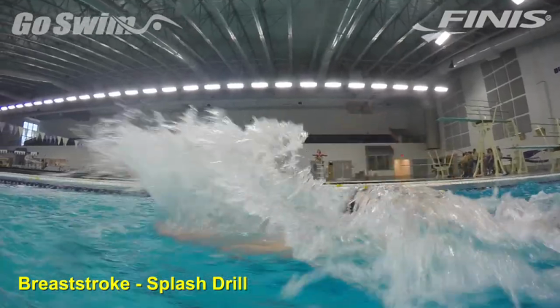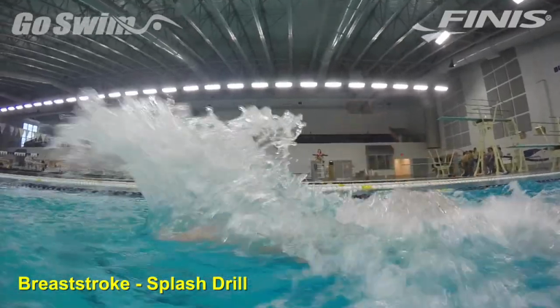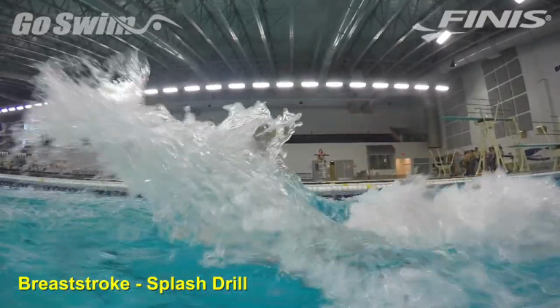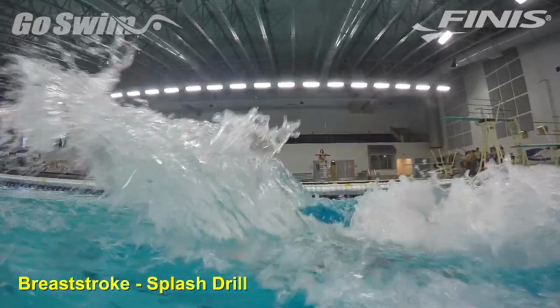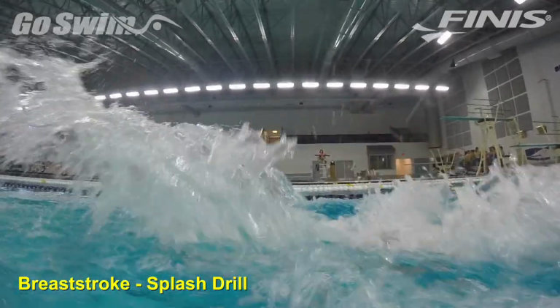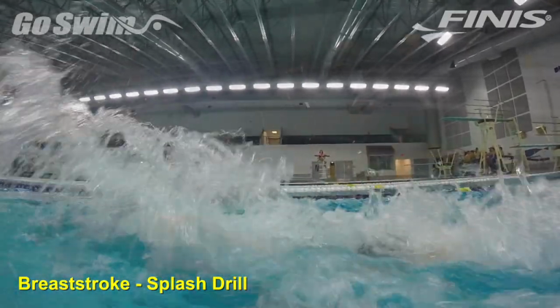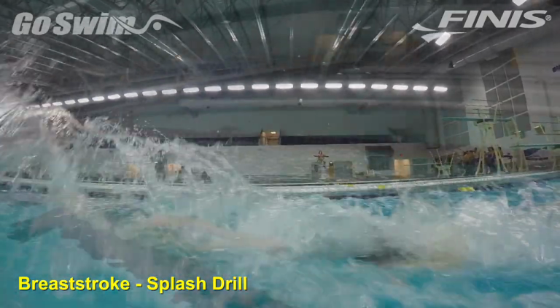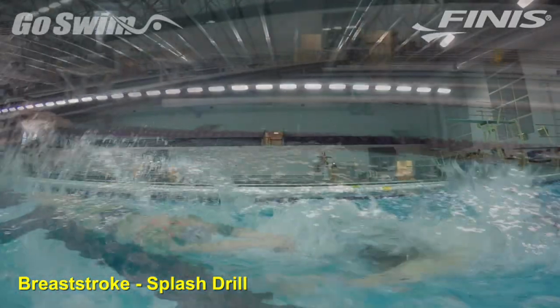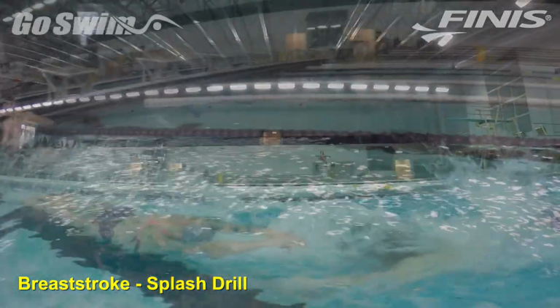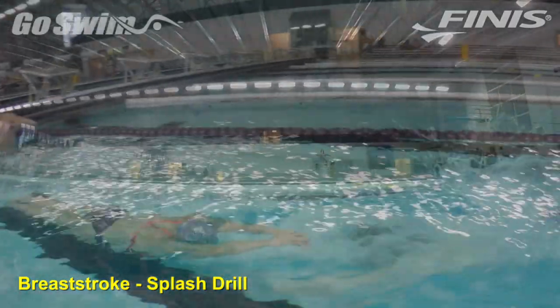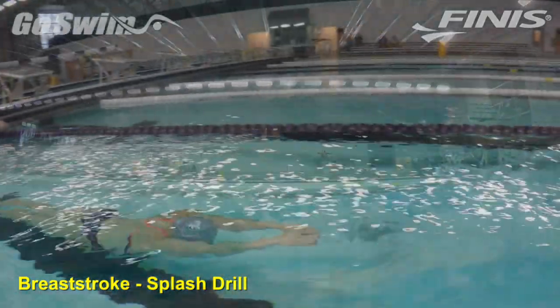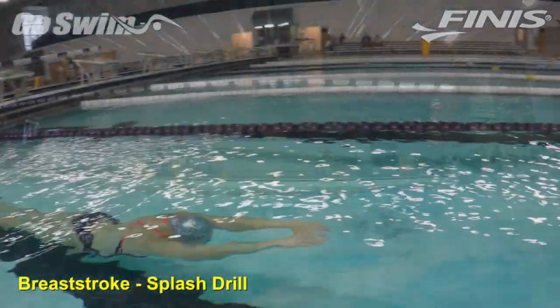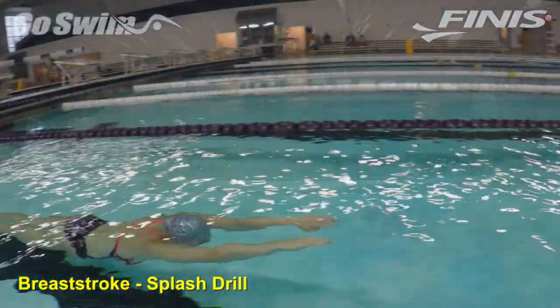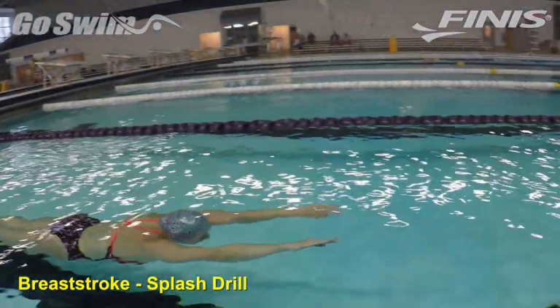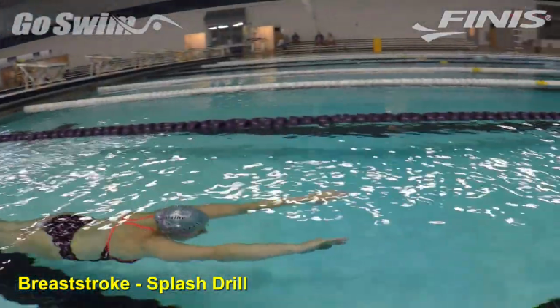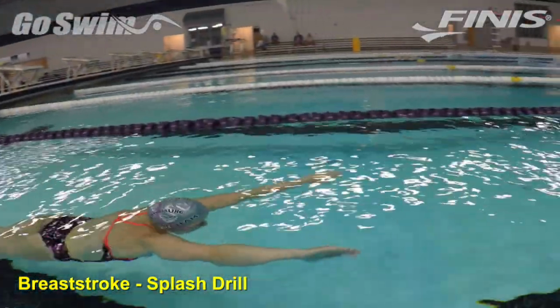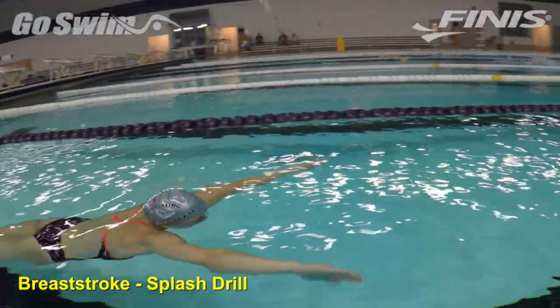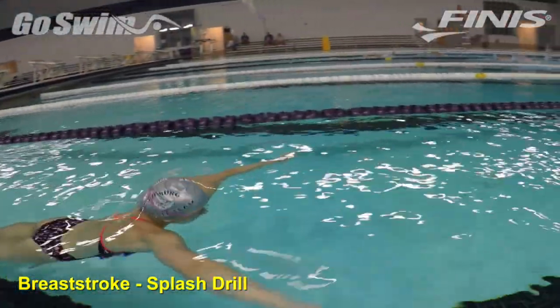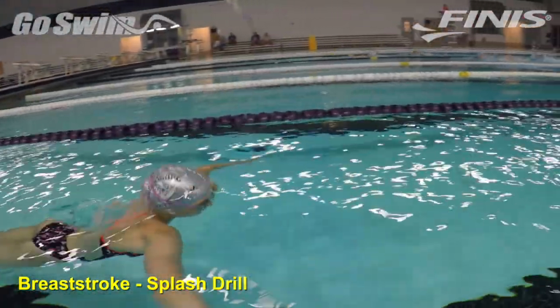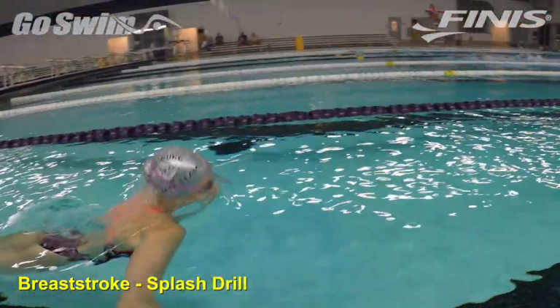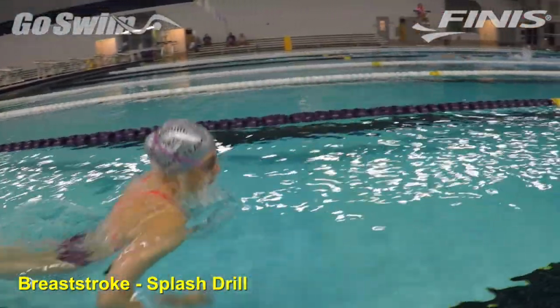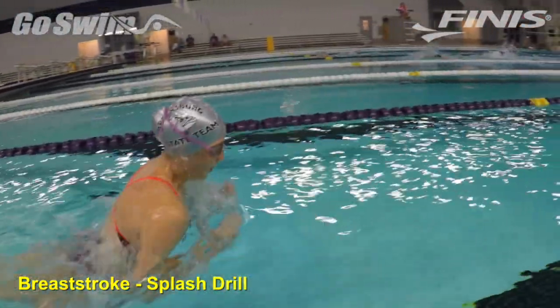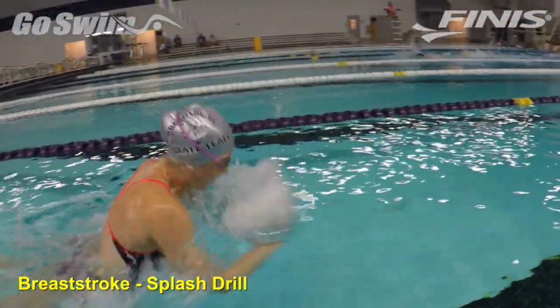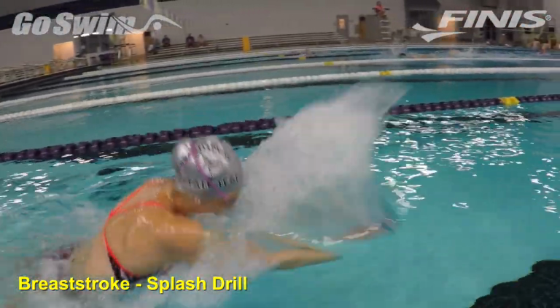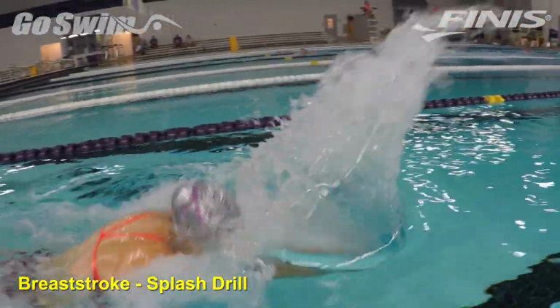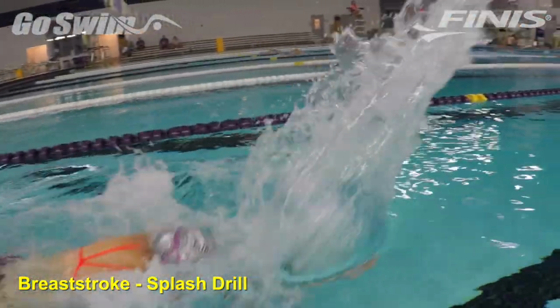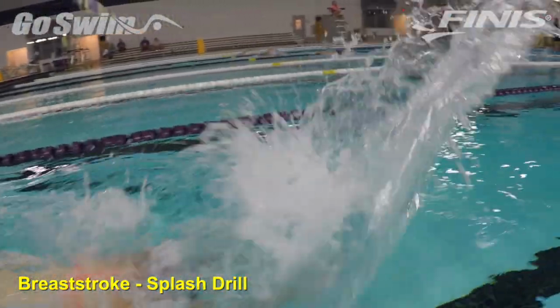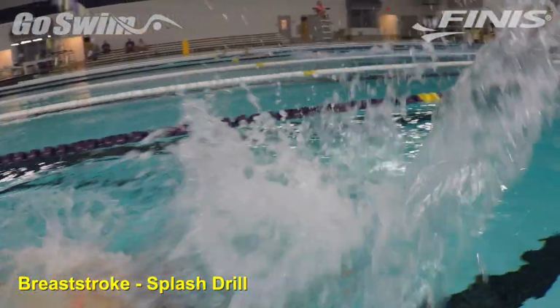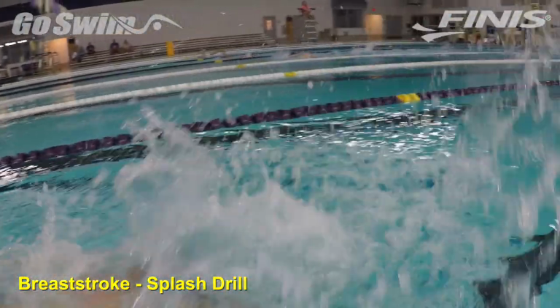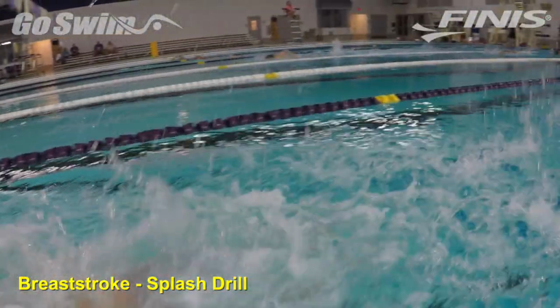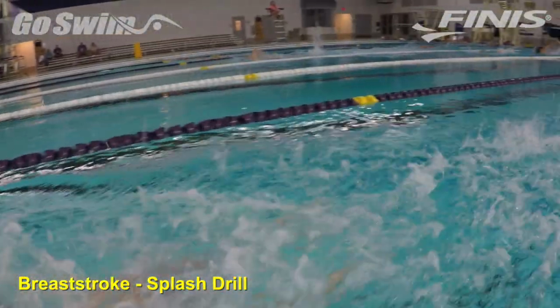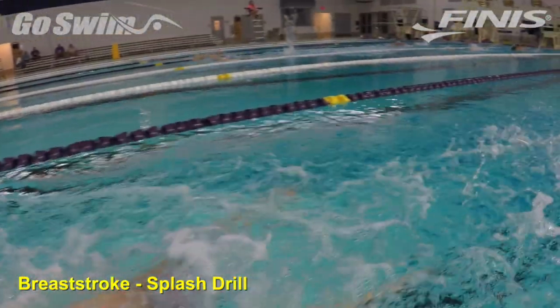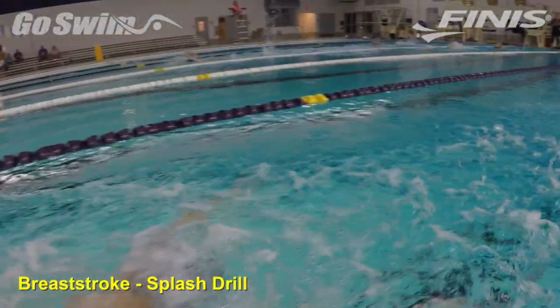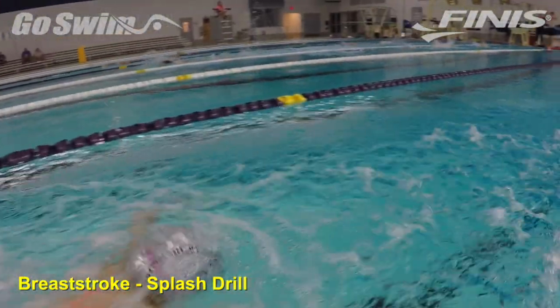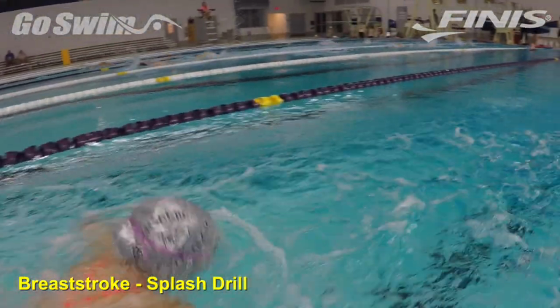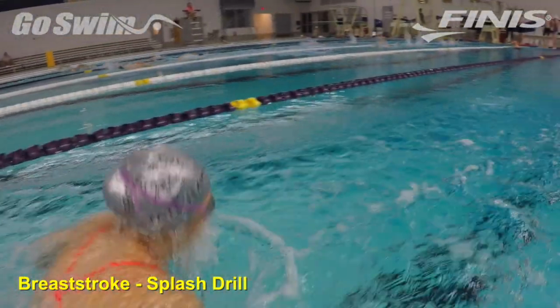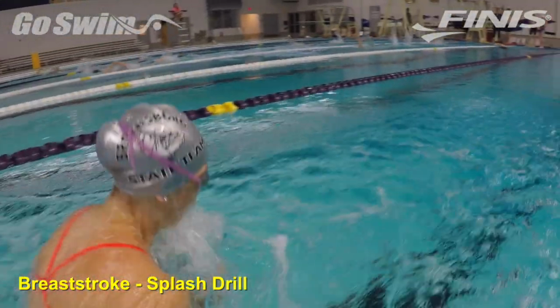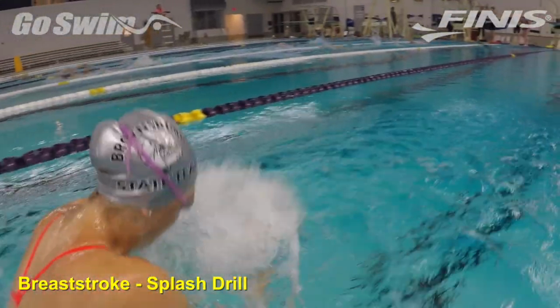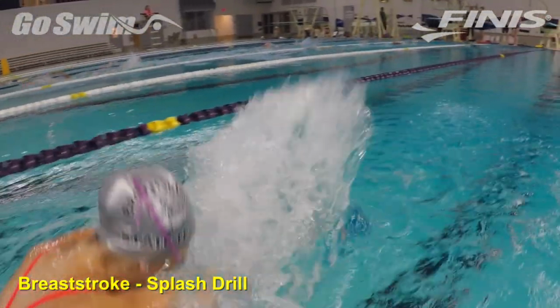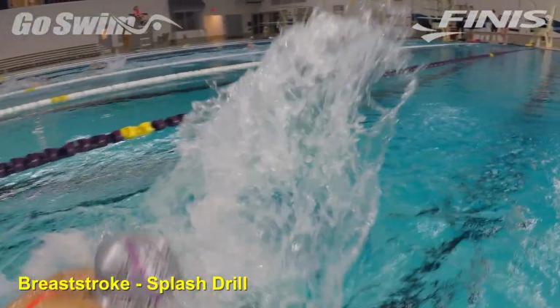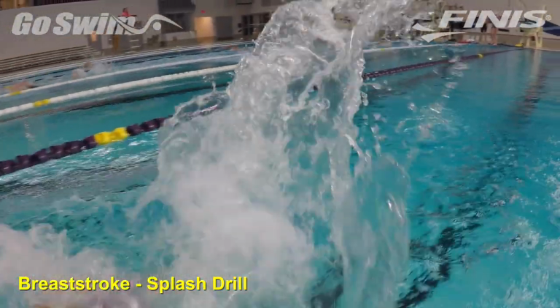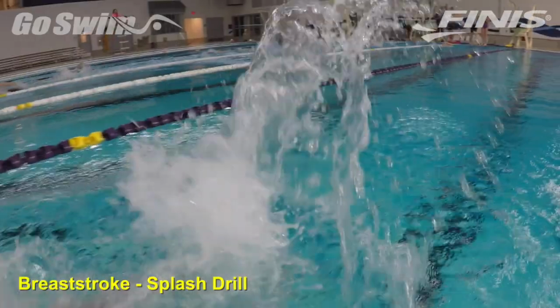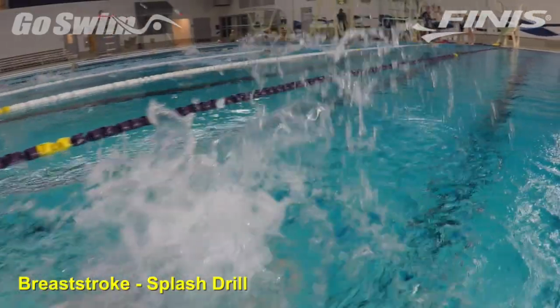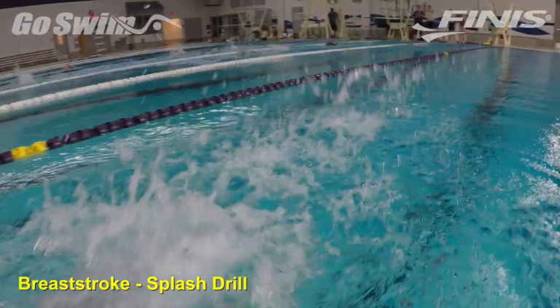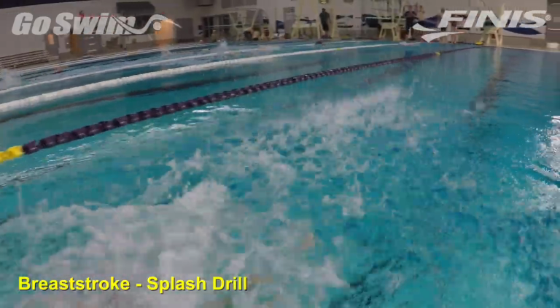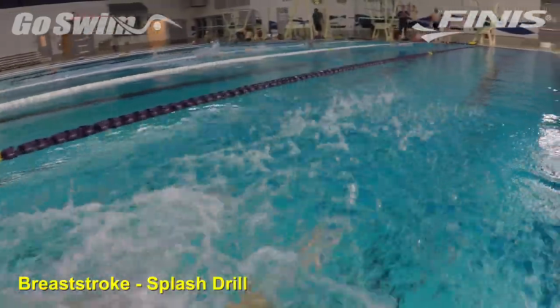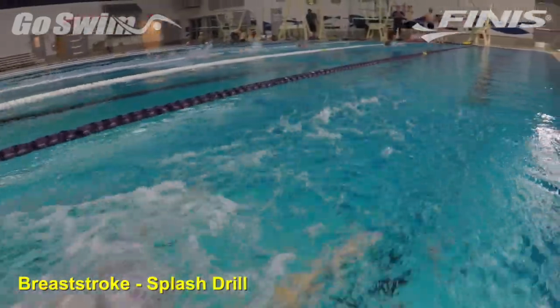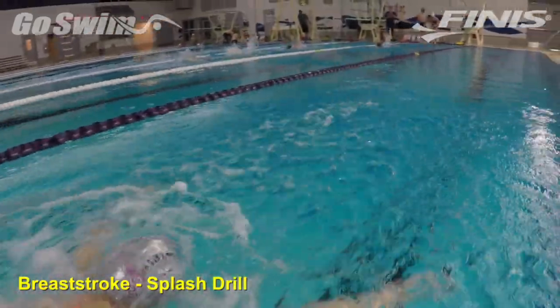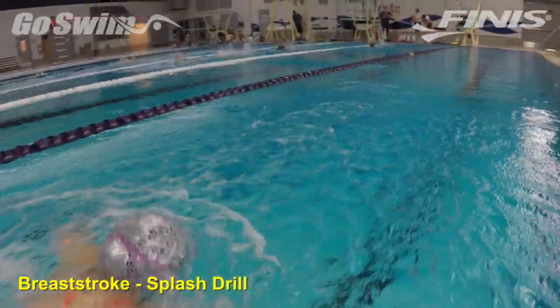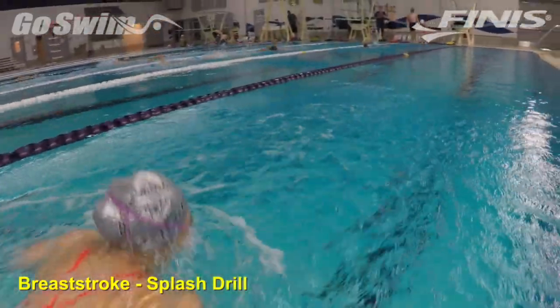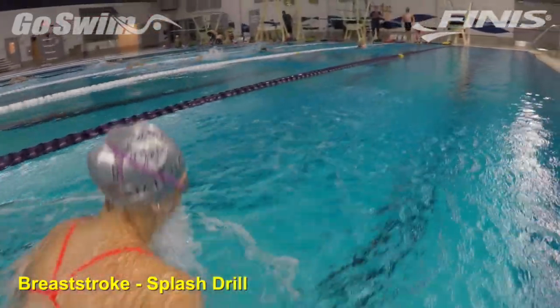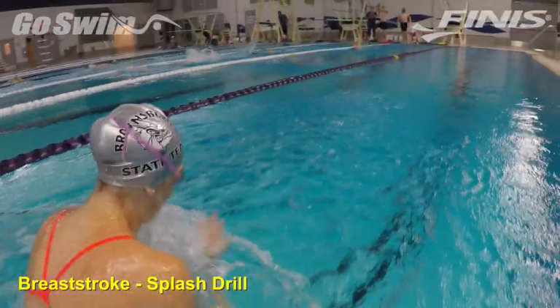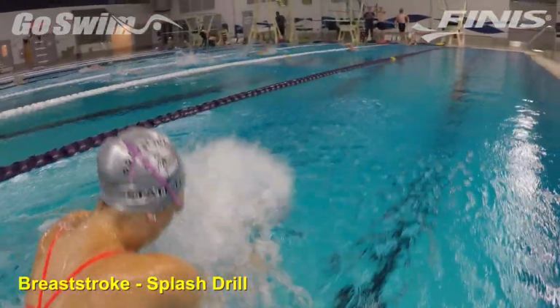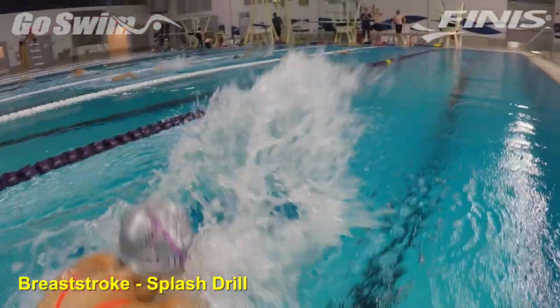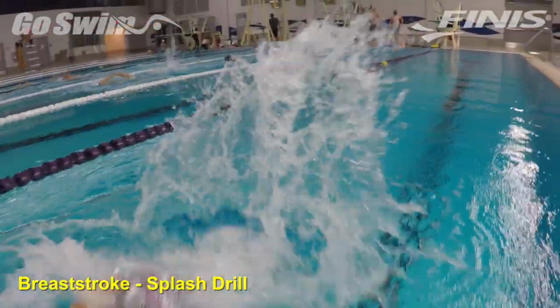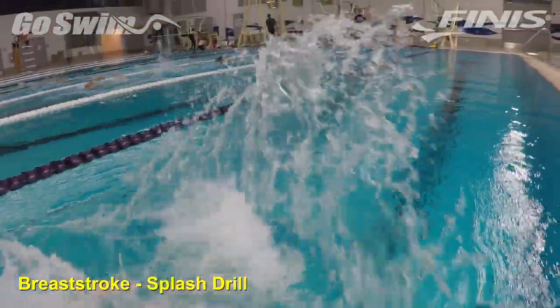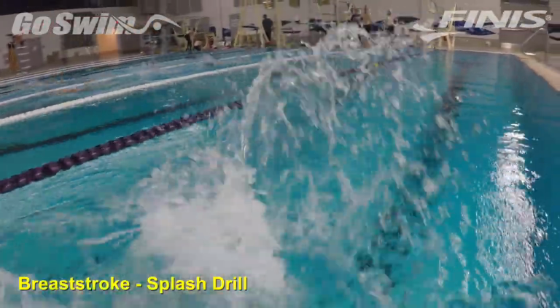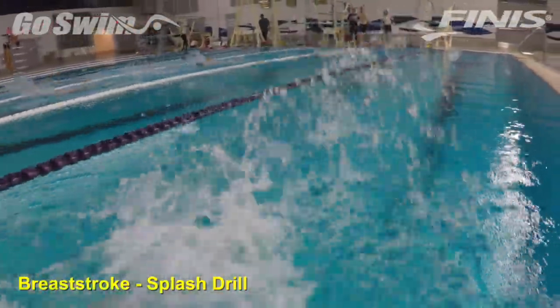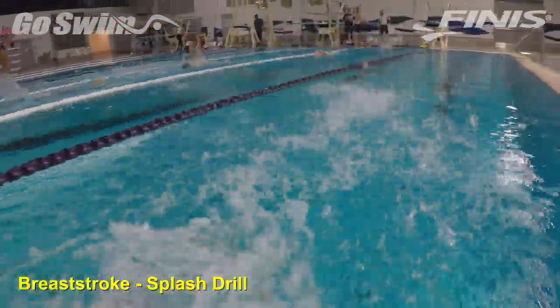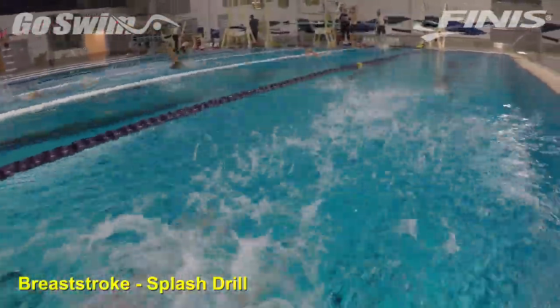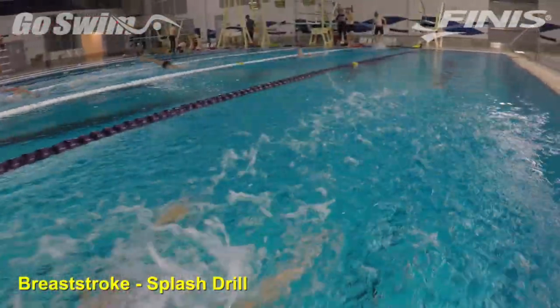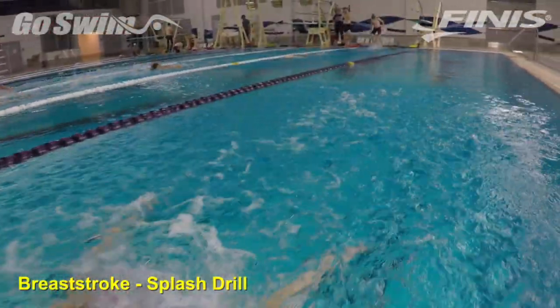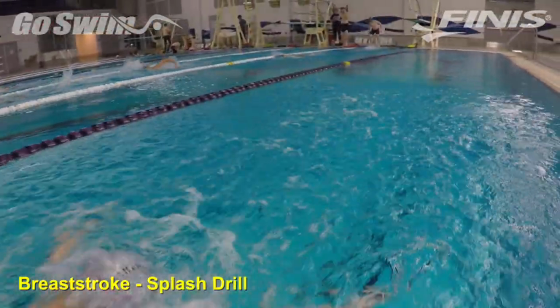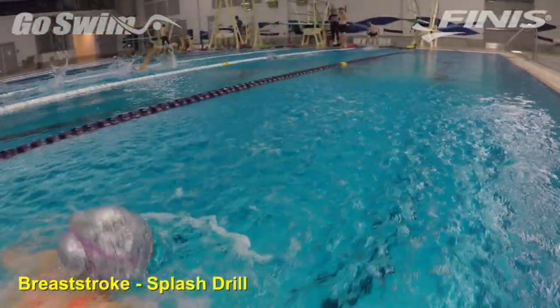Besides, you know how kids love to splash. Take advantage of their nature and teach them while they're having a little fun.